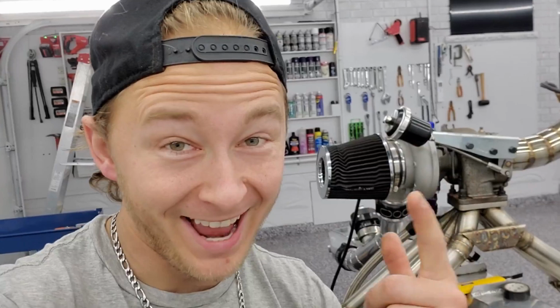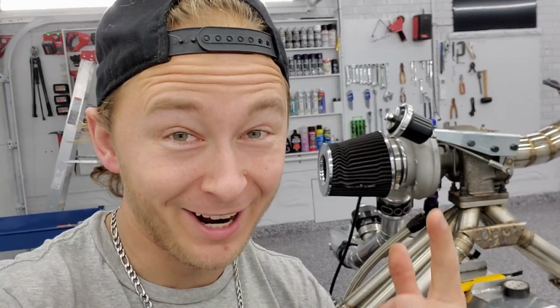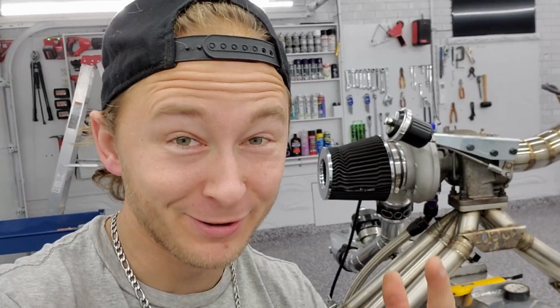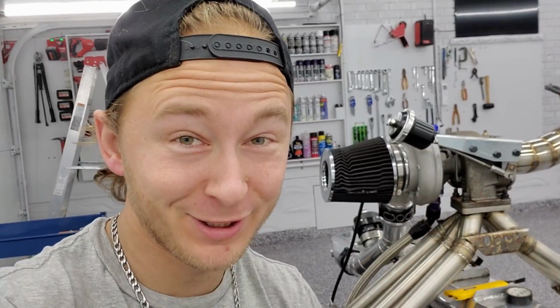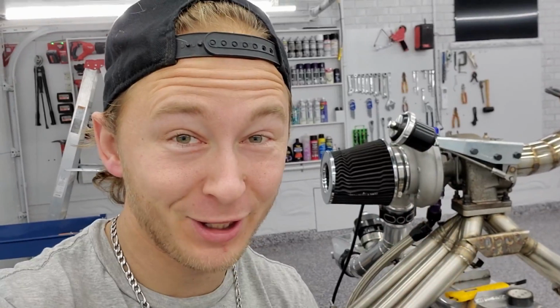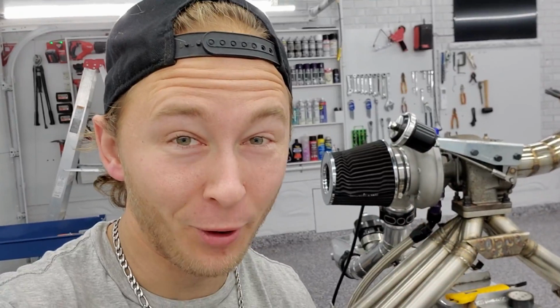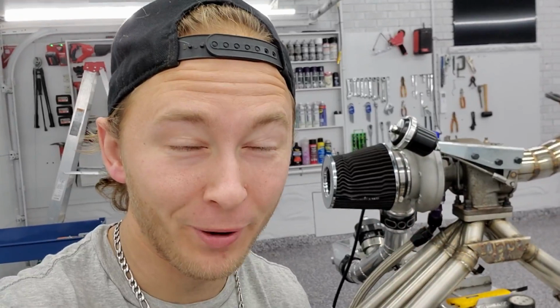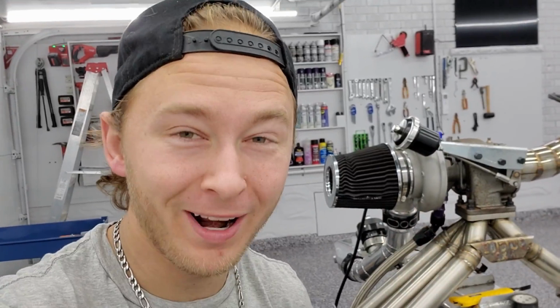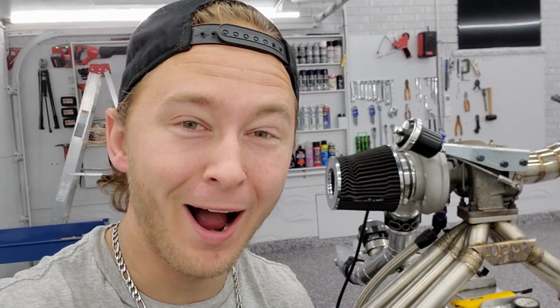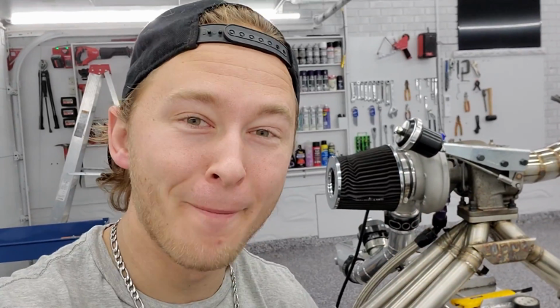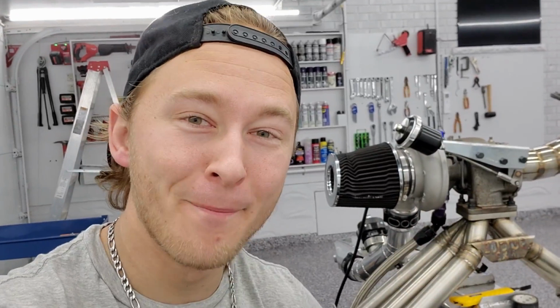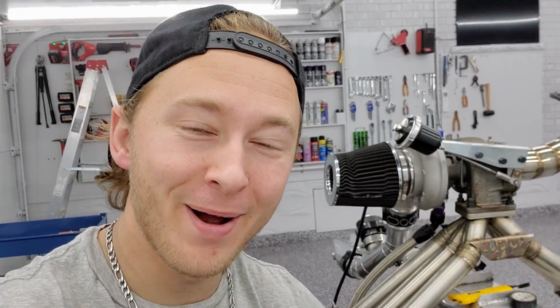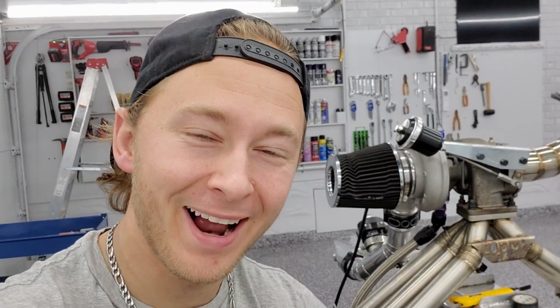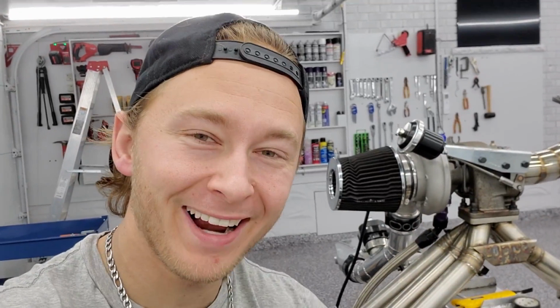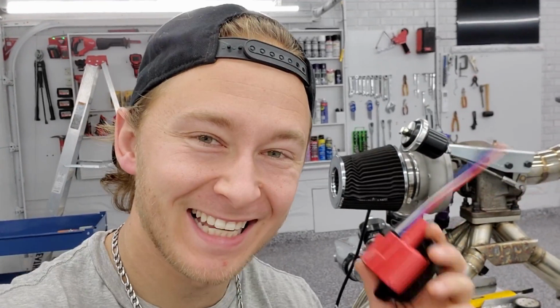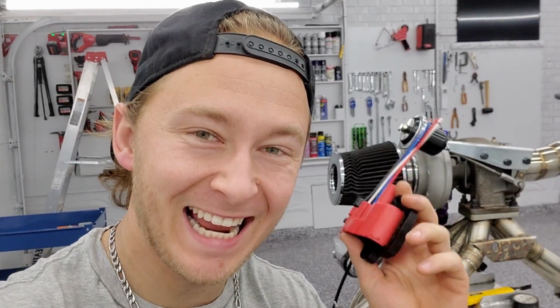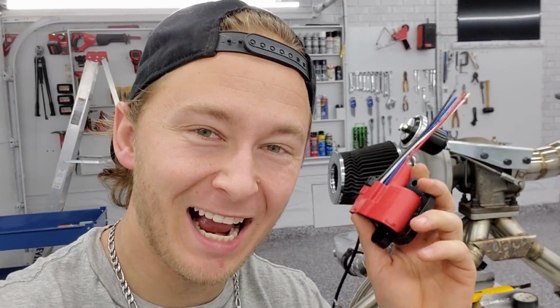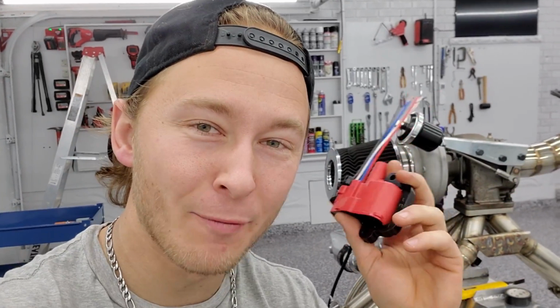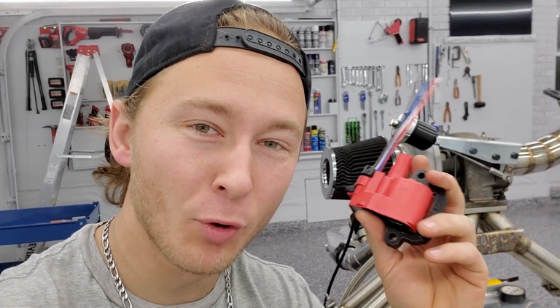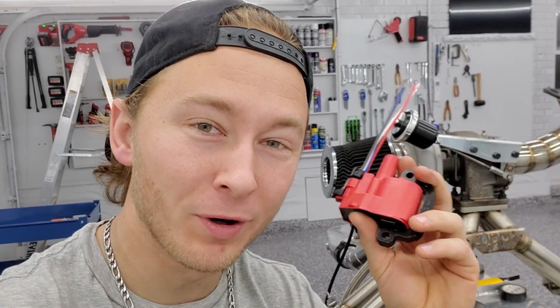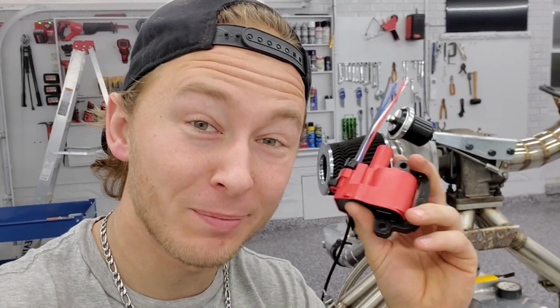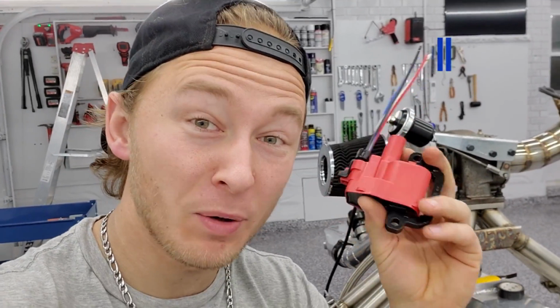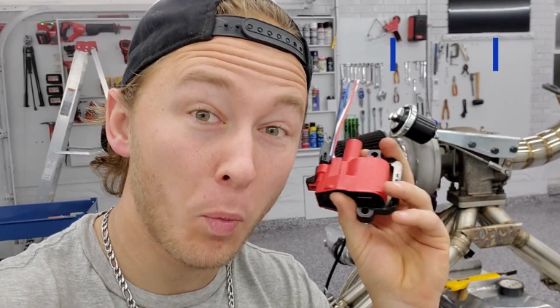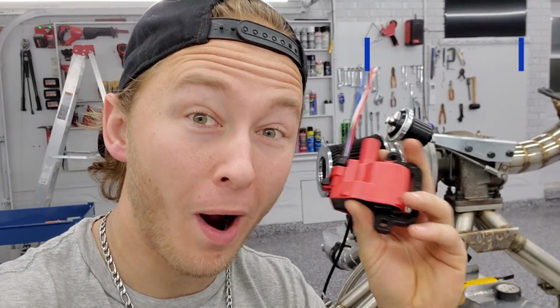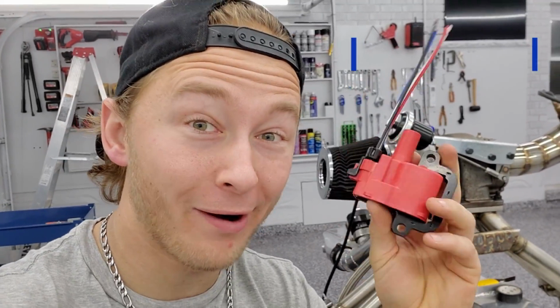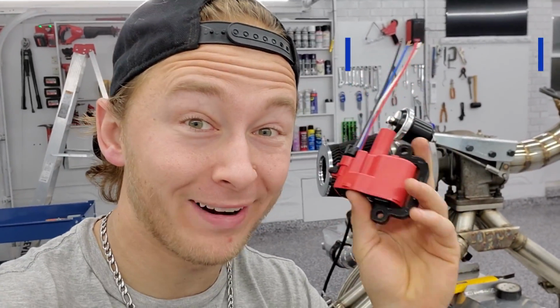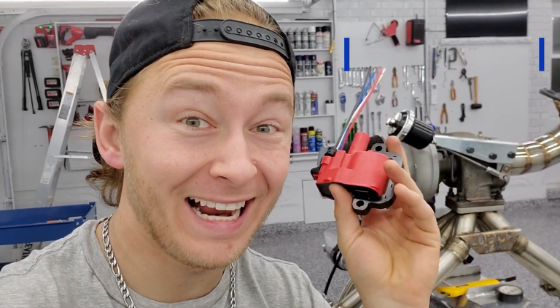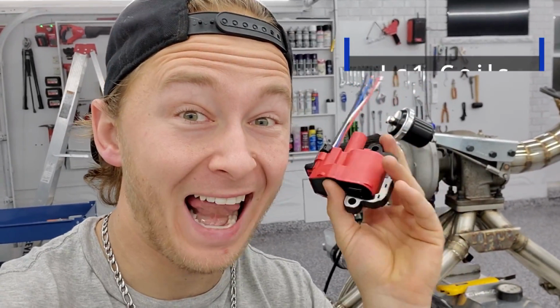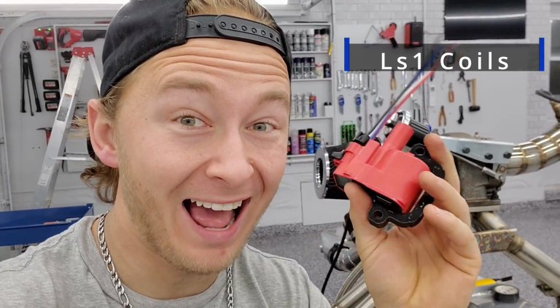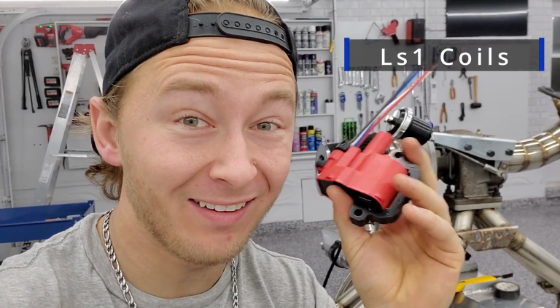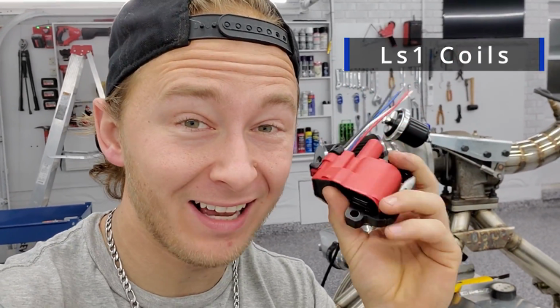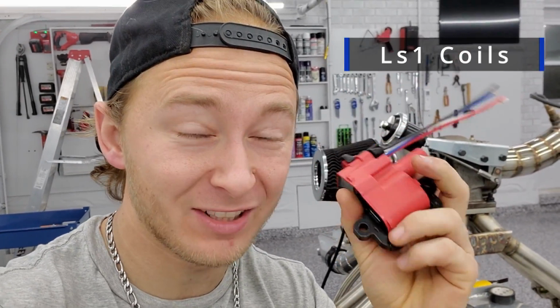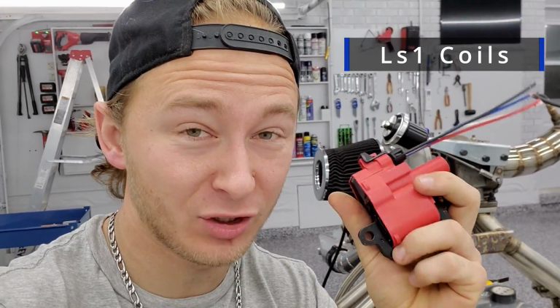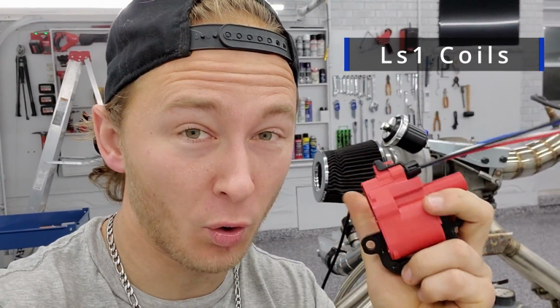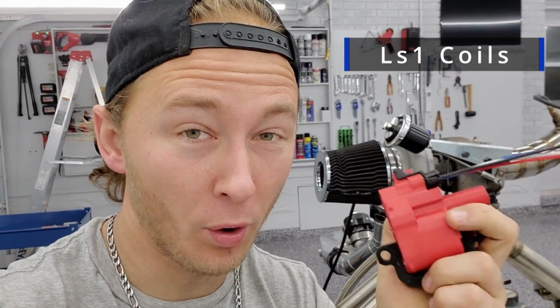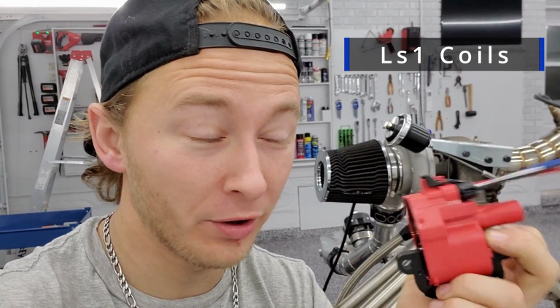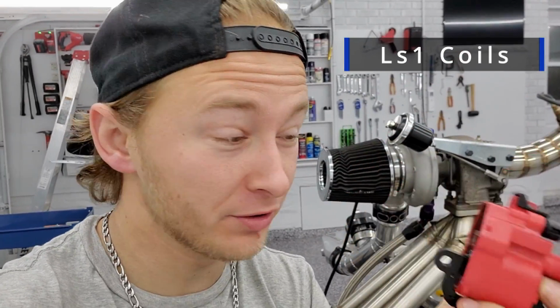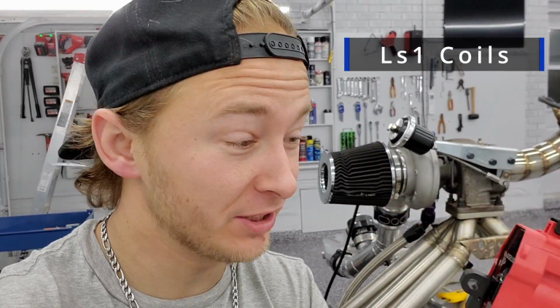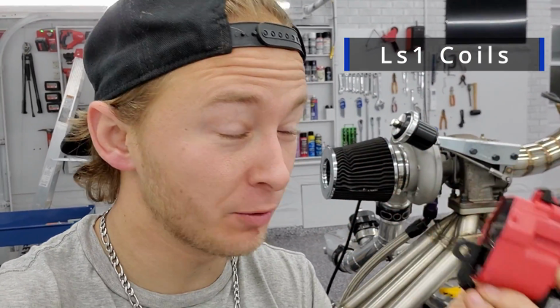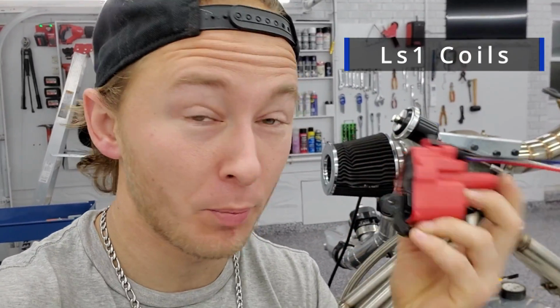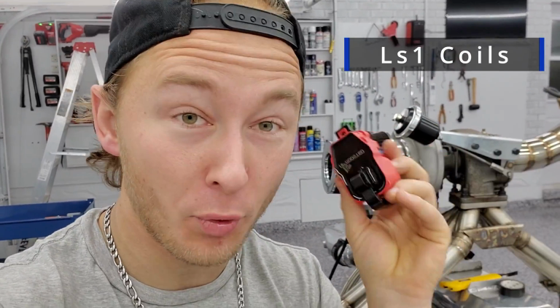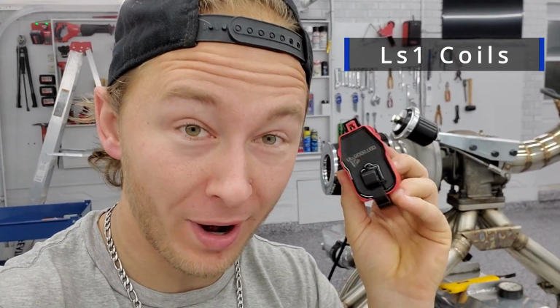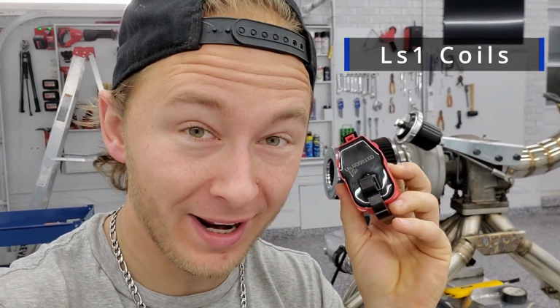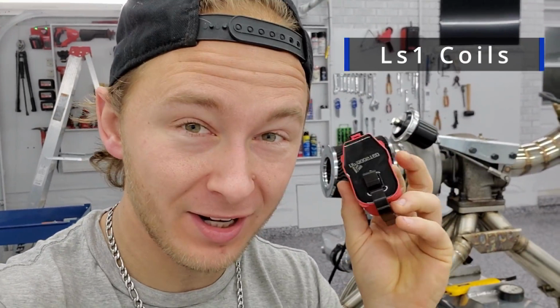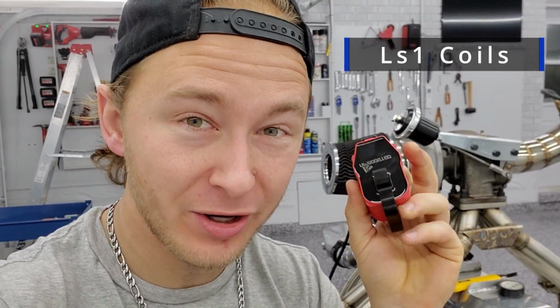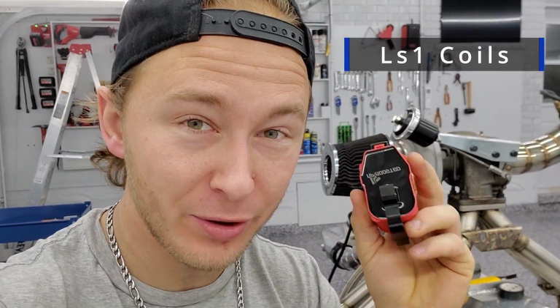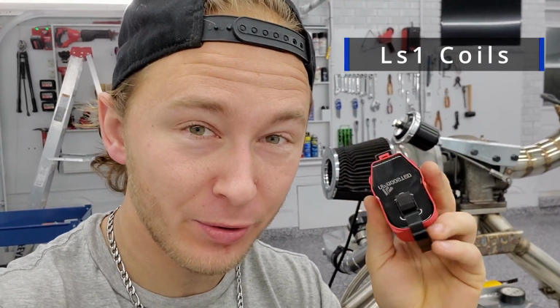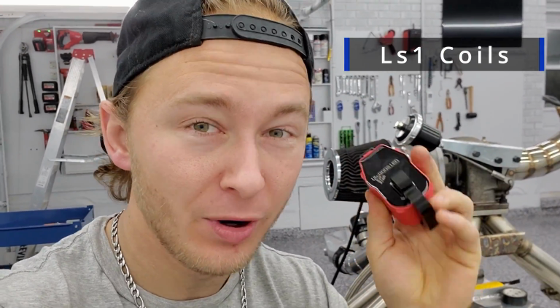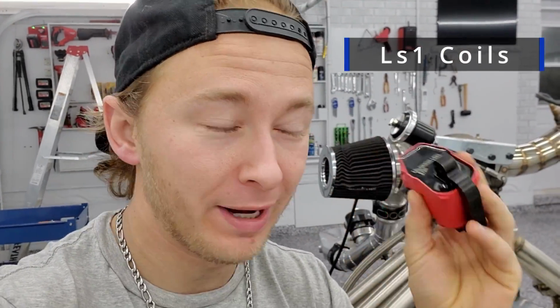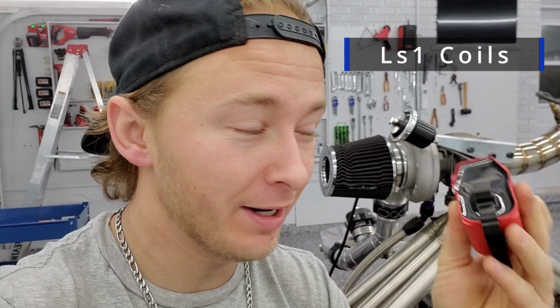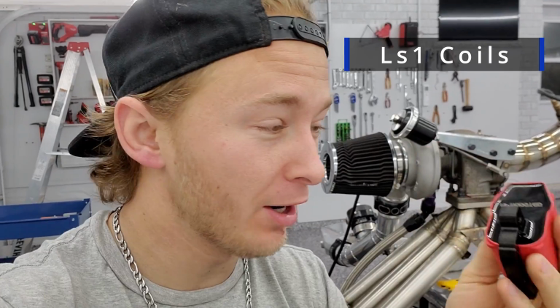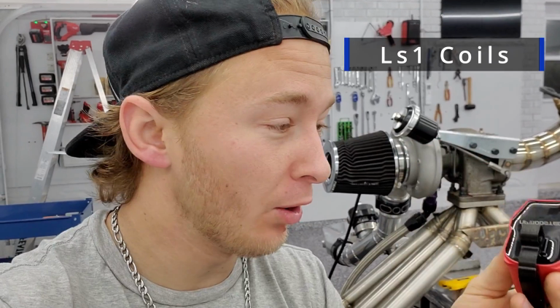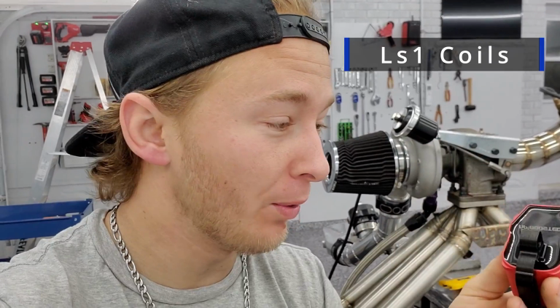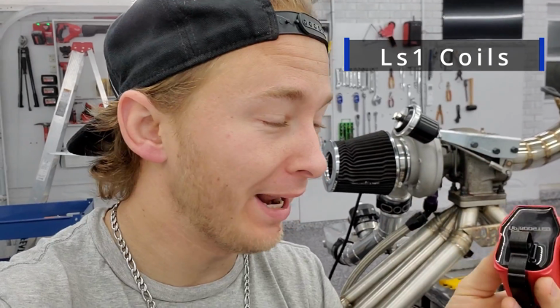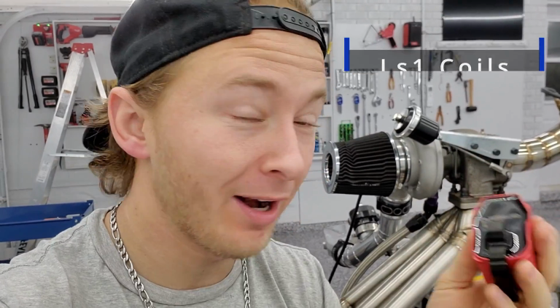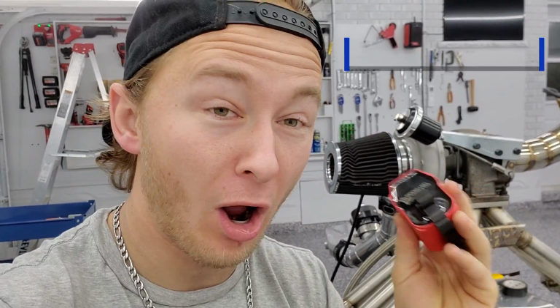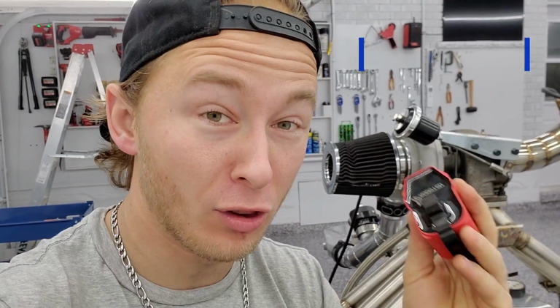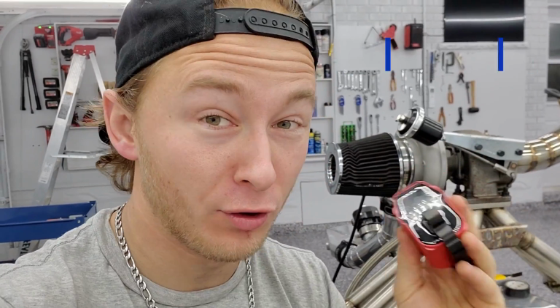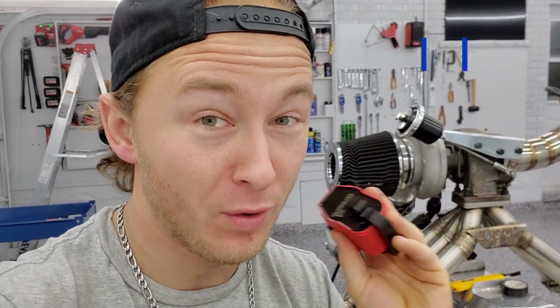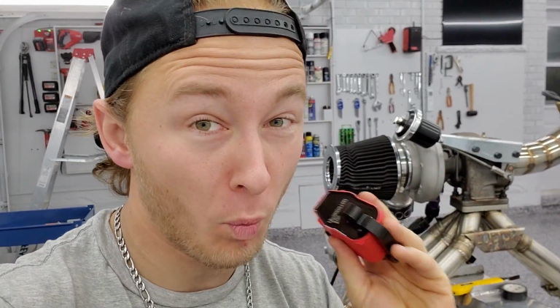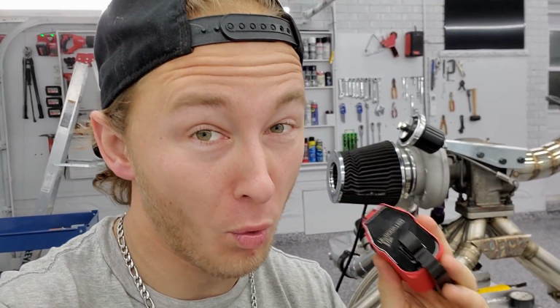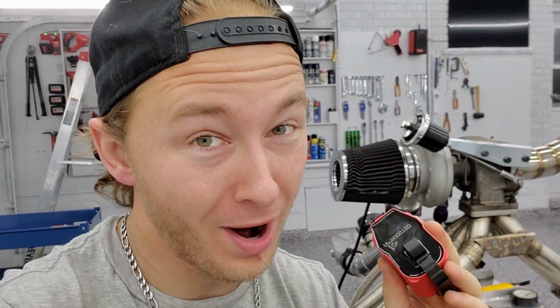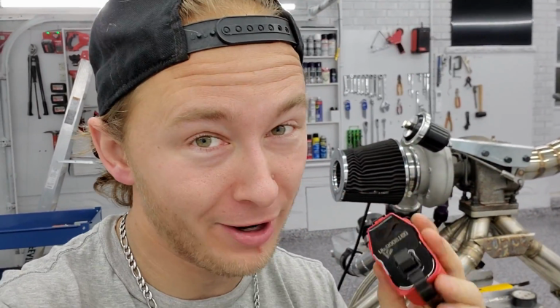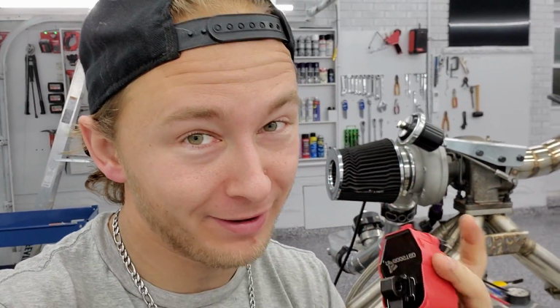Hey, how's it going? I'm back. Today I'm going to be wiring LS coils. These are brand new, ready to go in other than wiring.